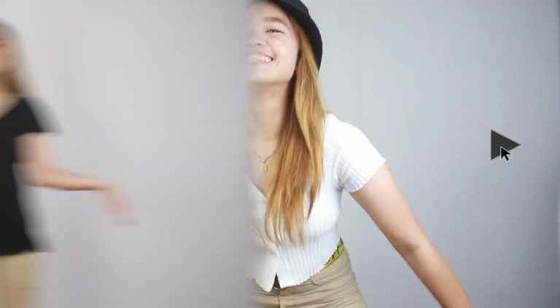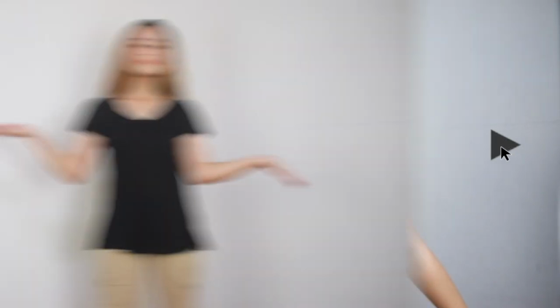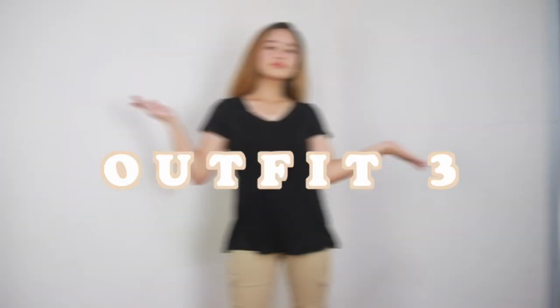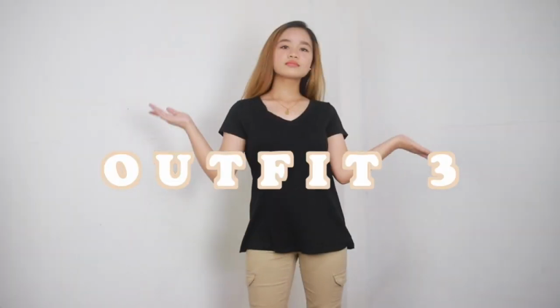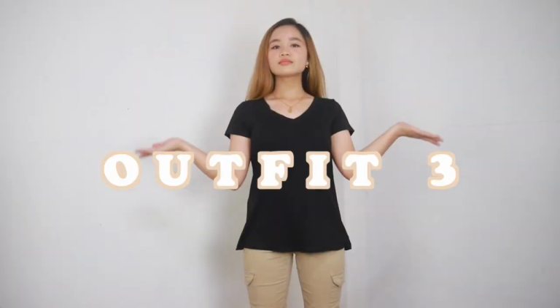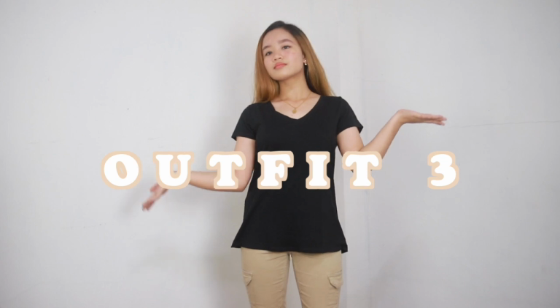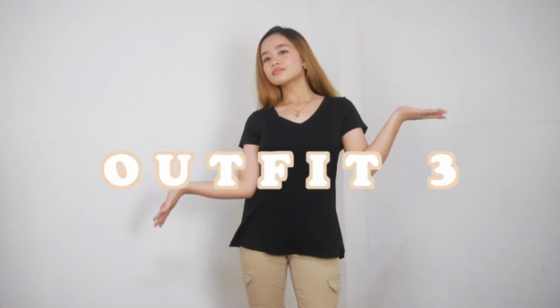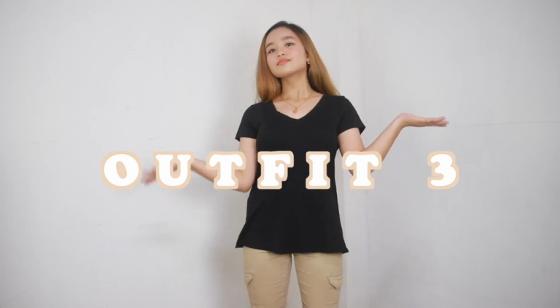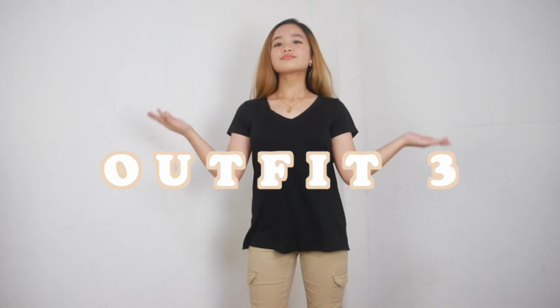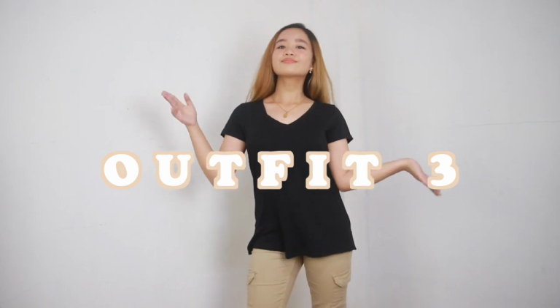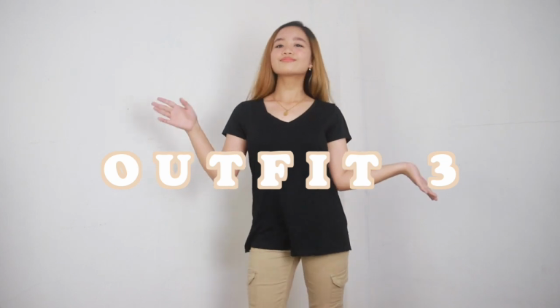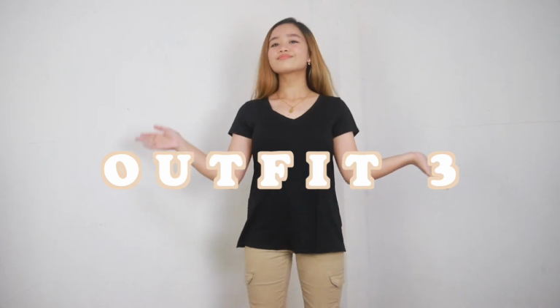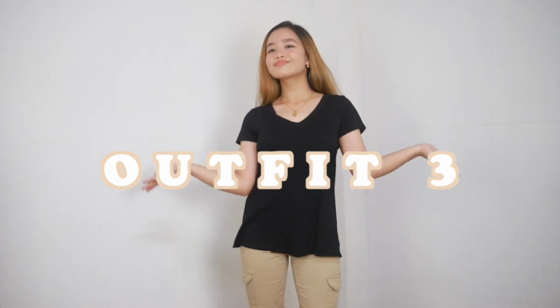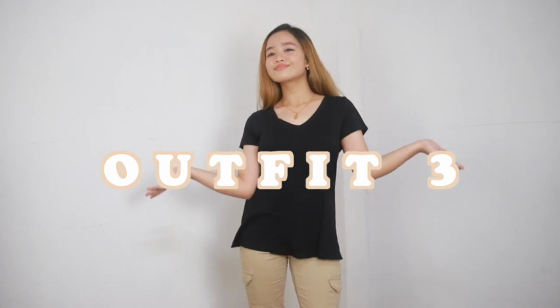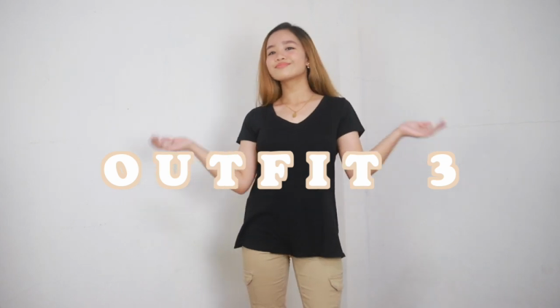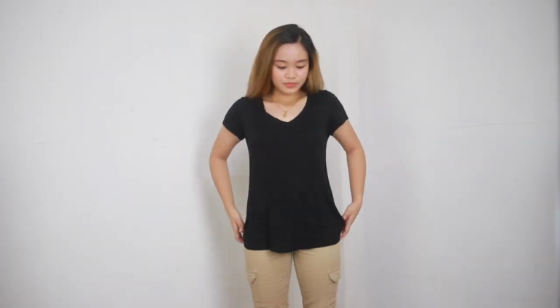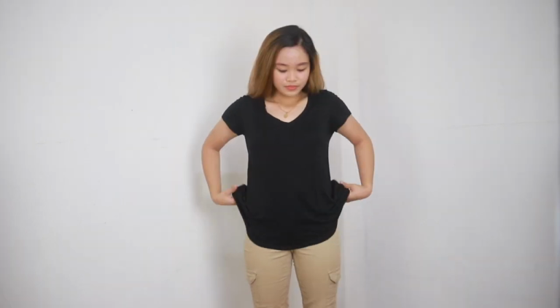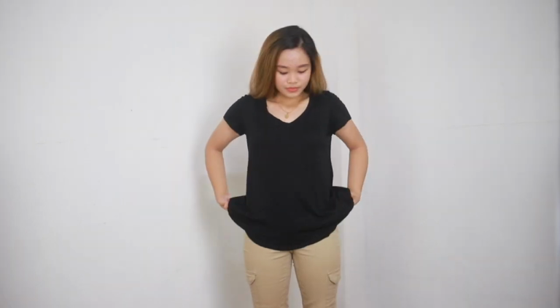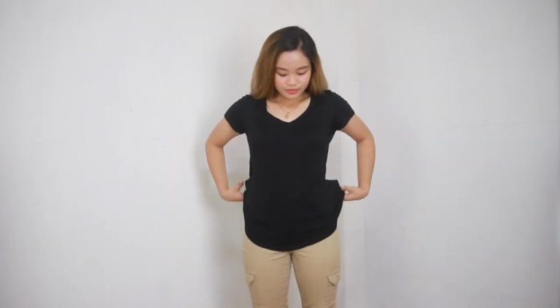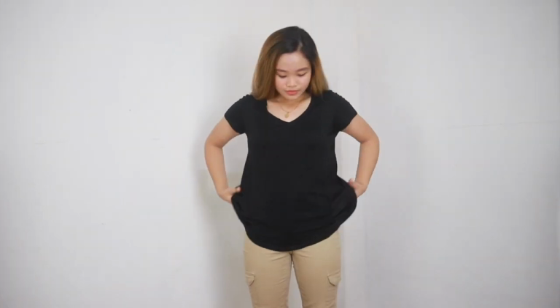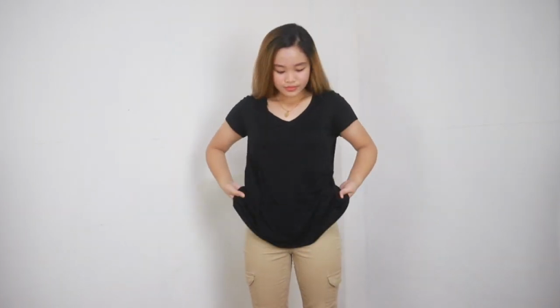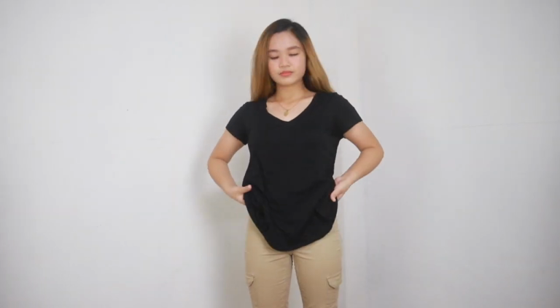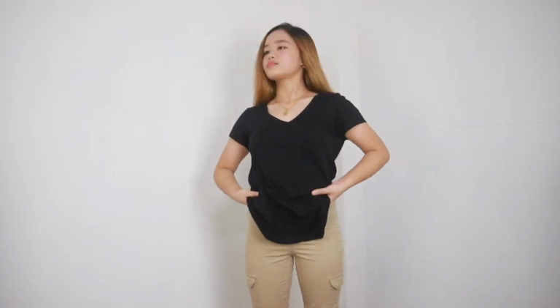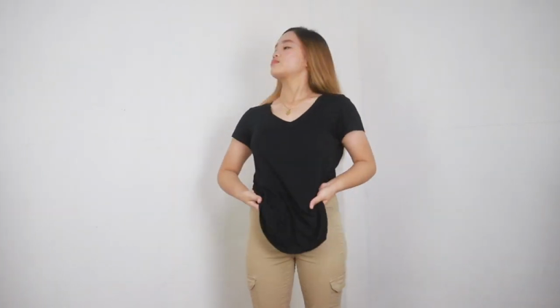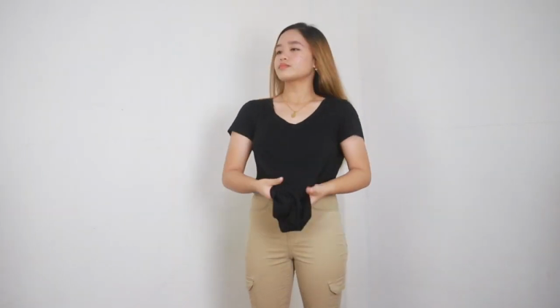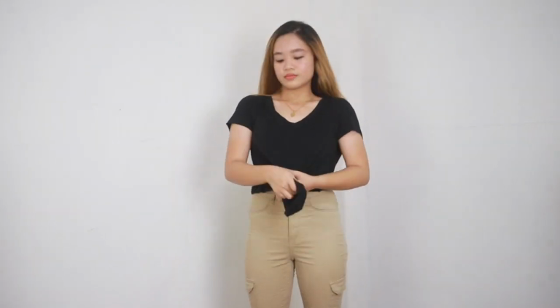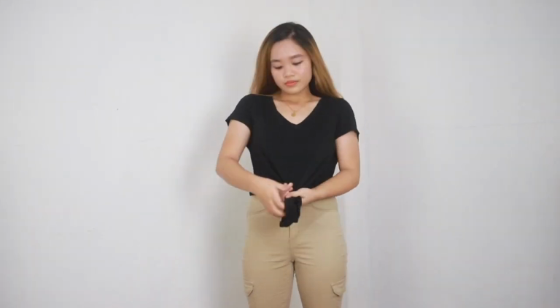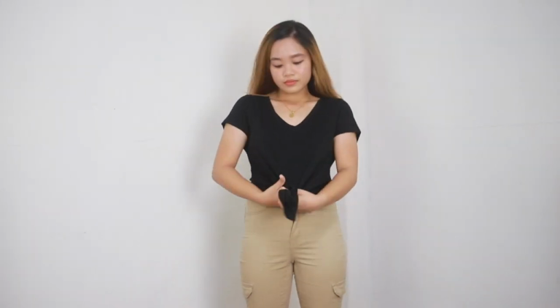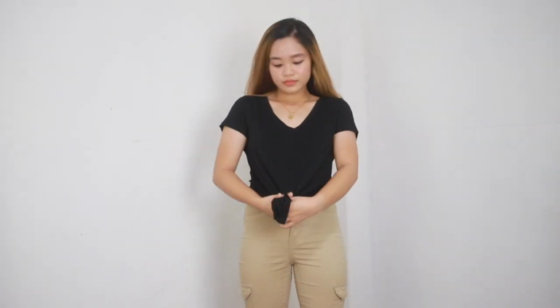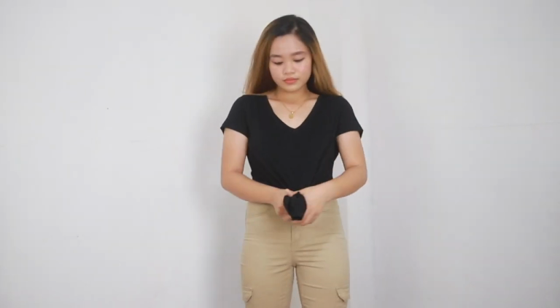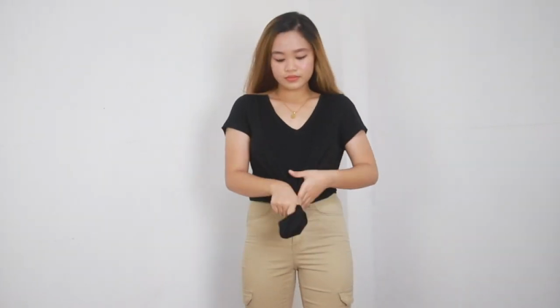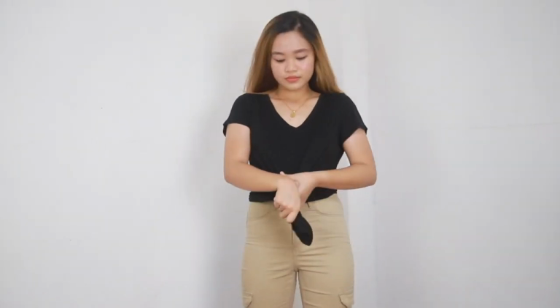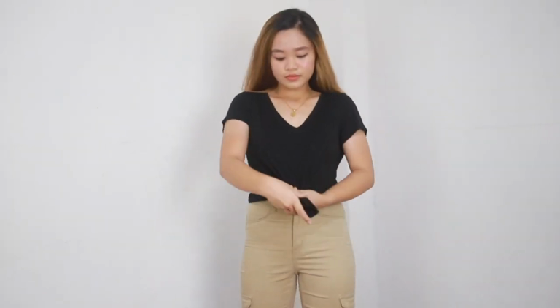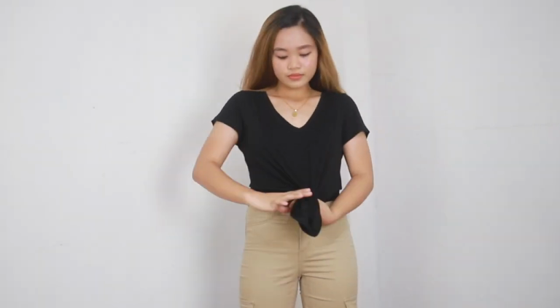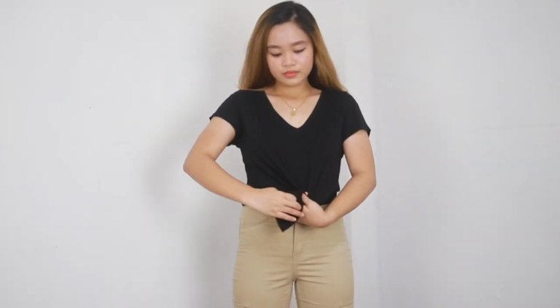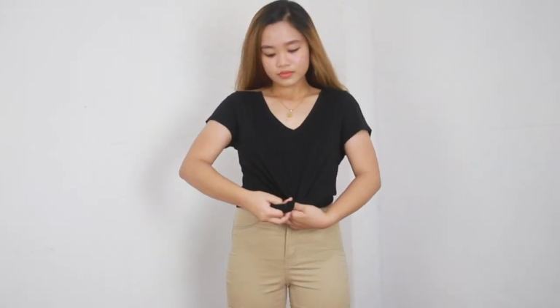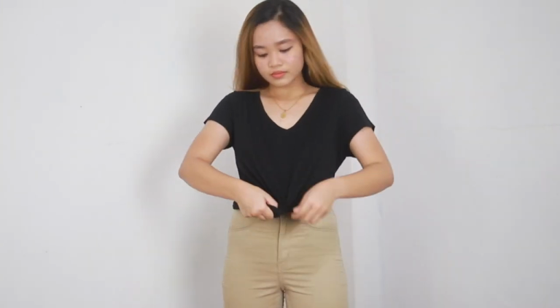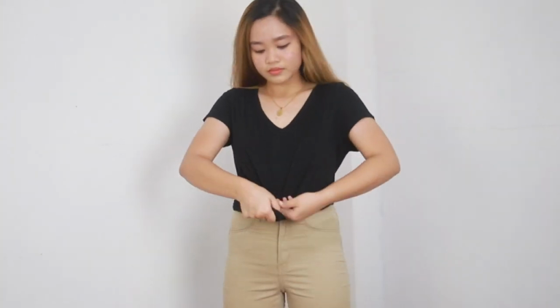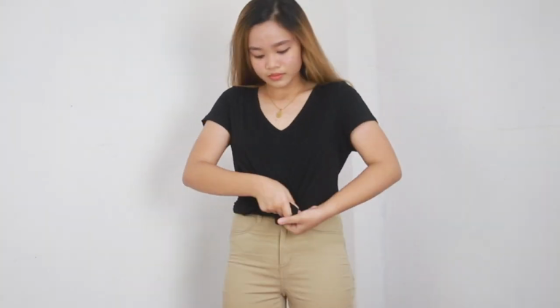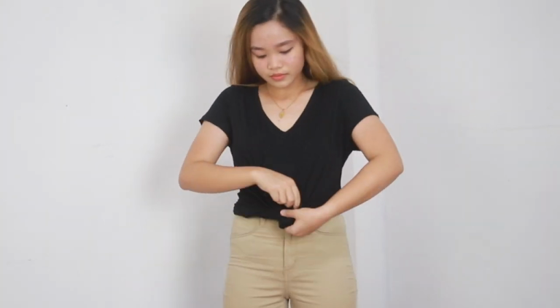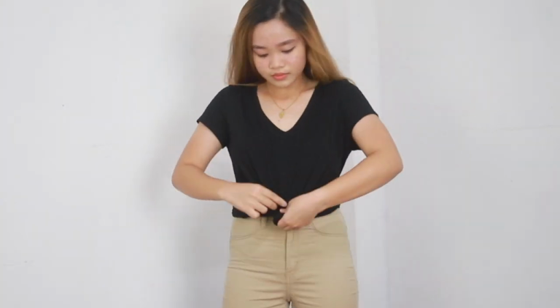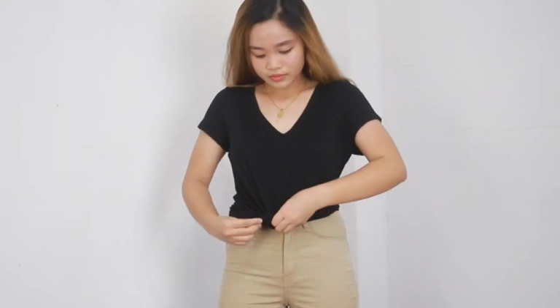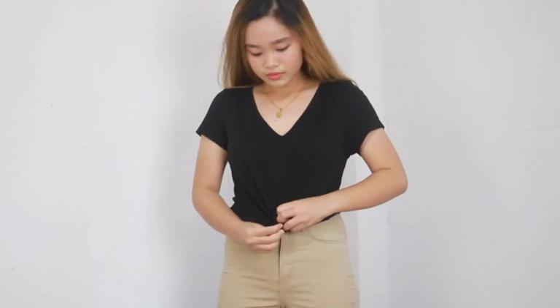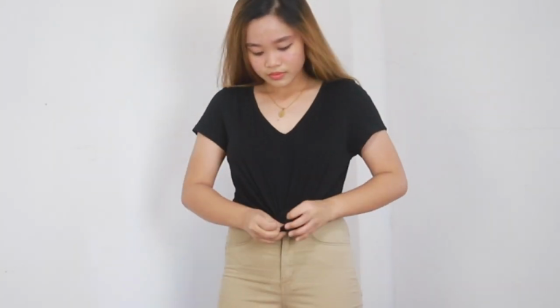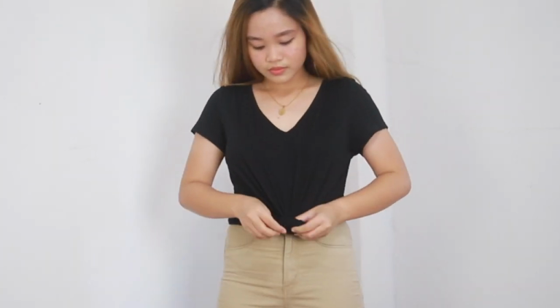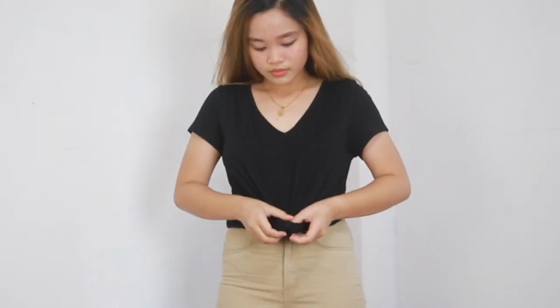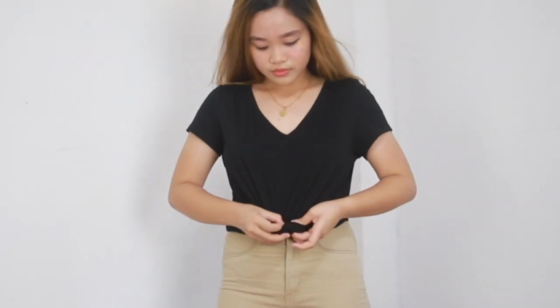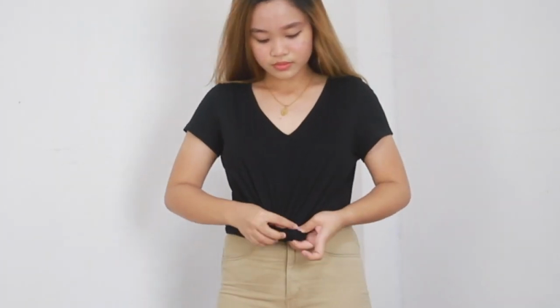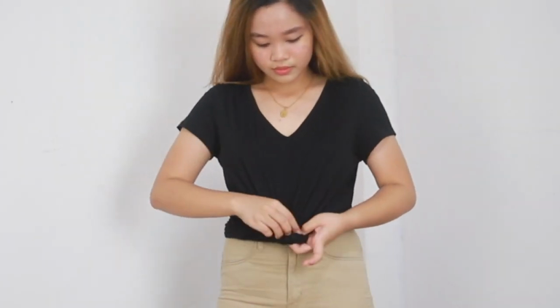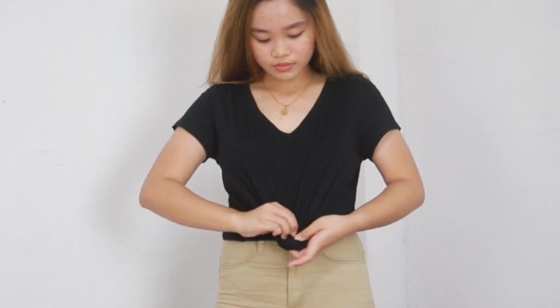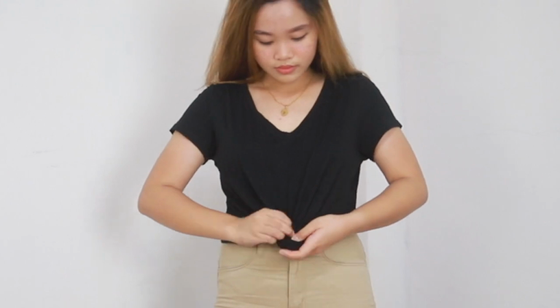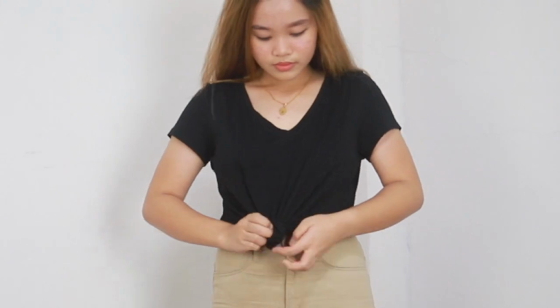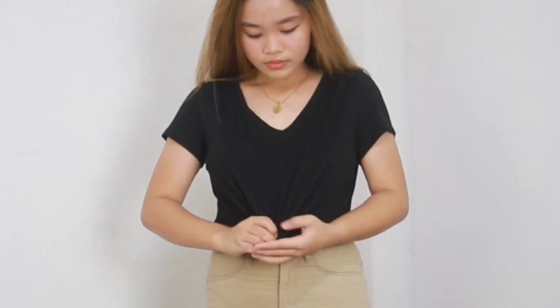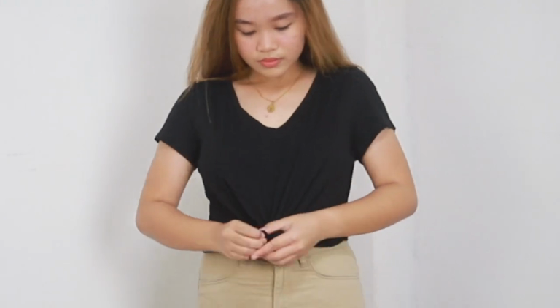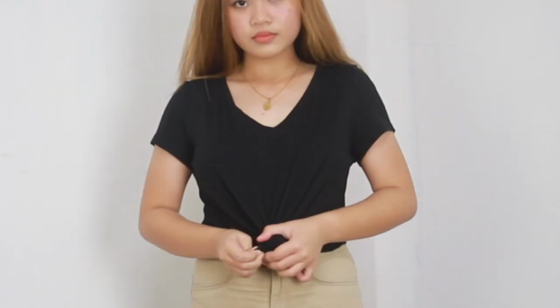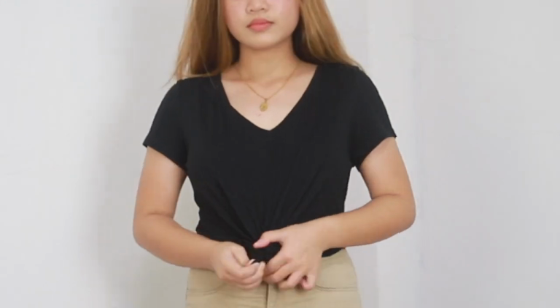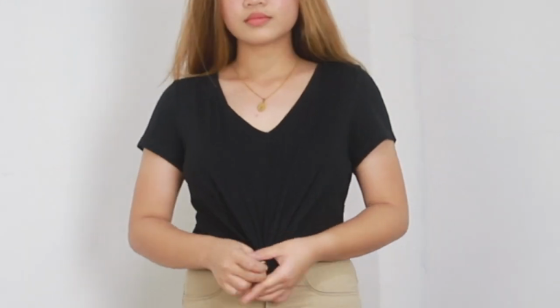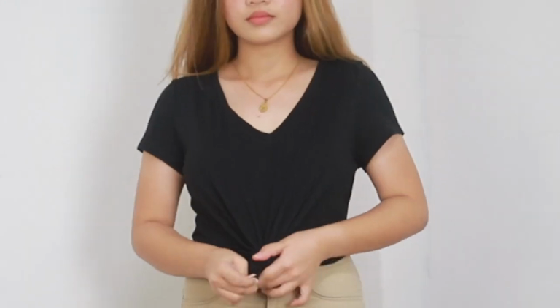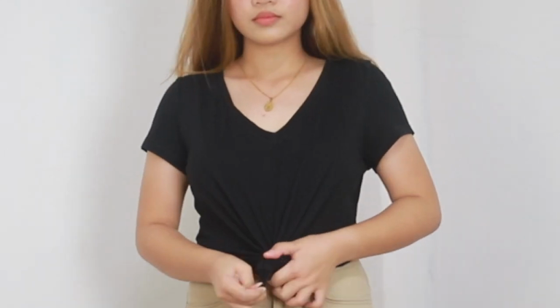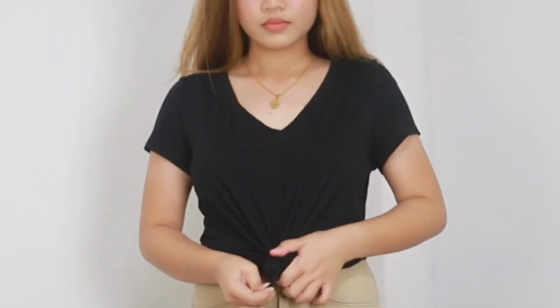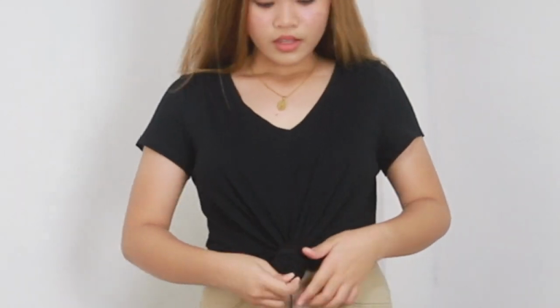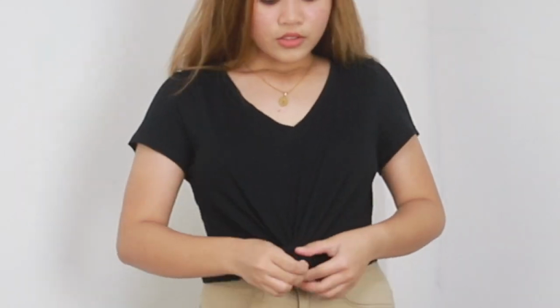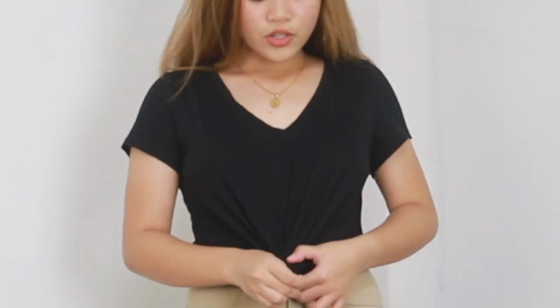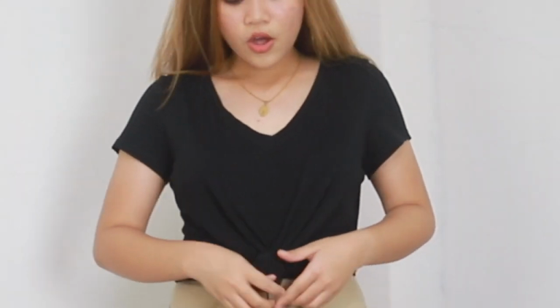If you want a more simple look, you can always change it into a black p-neck top, tie it into a knot, and voila, you're good to go.